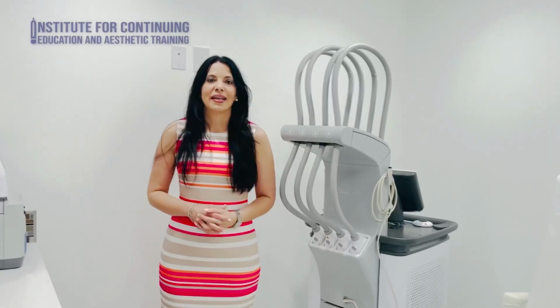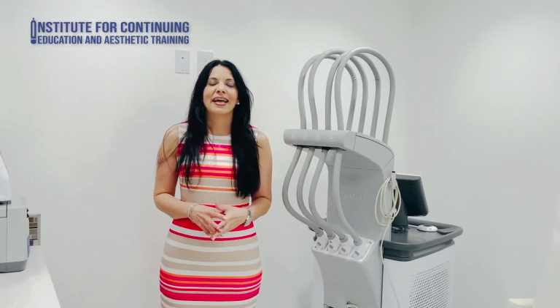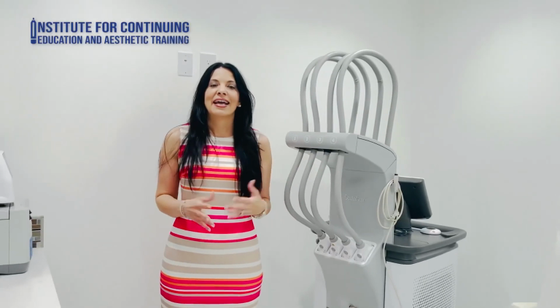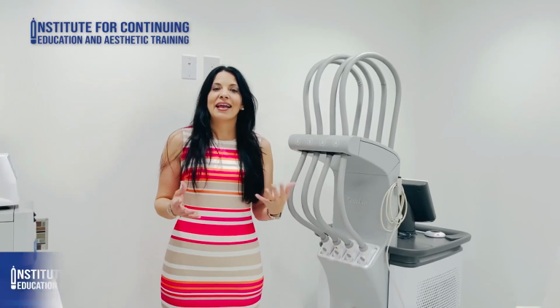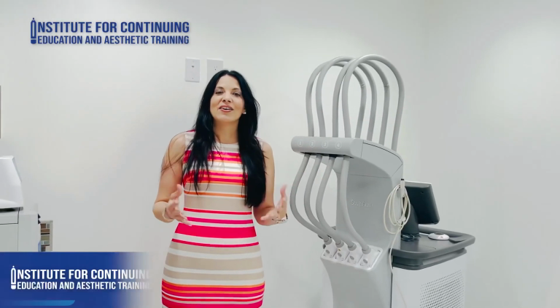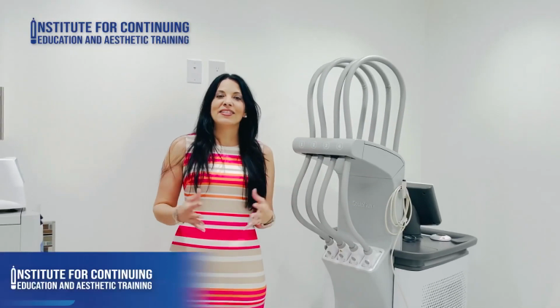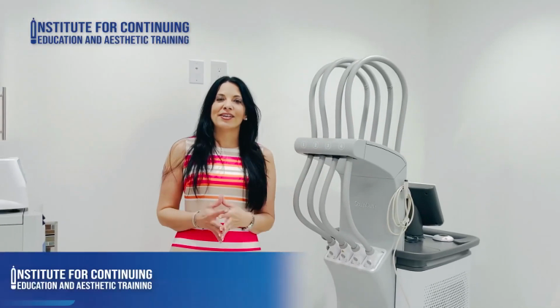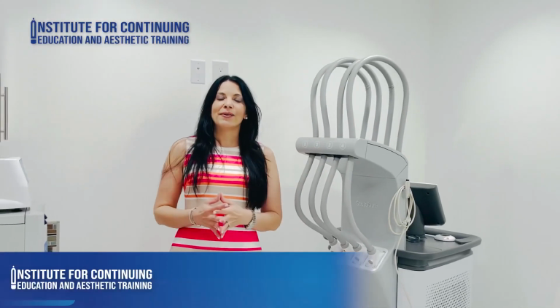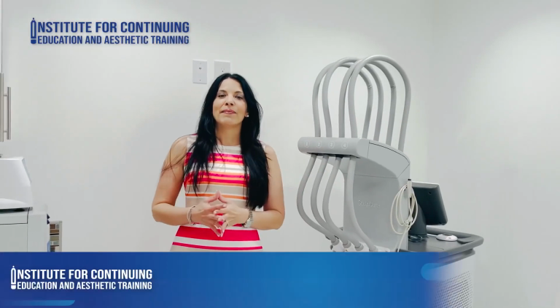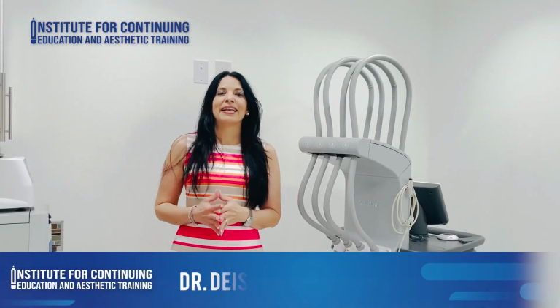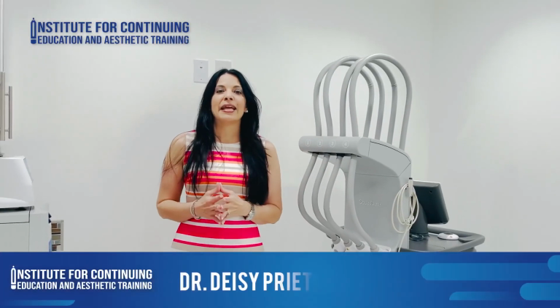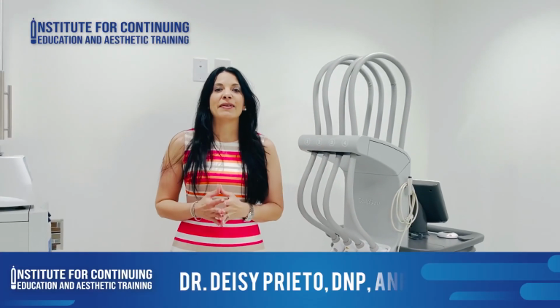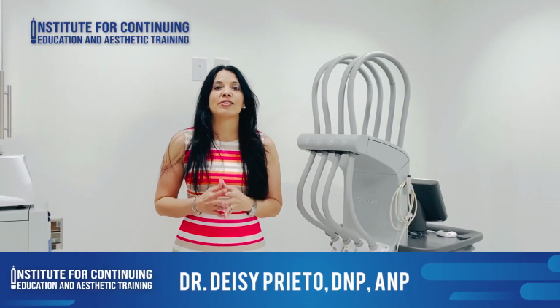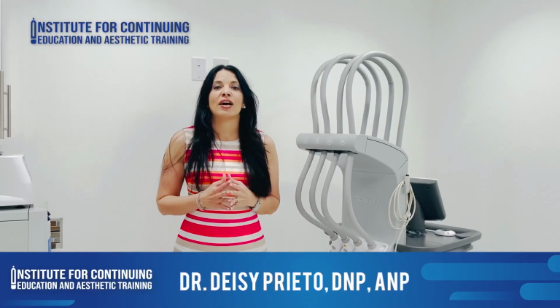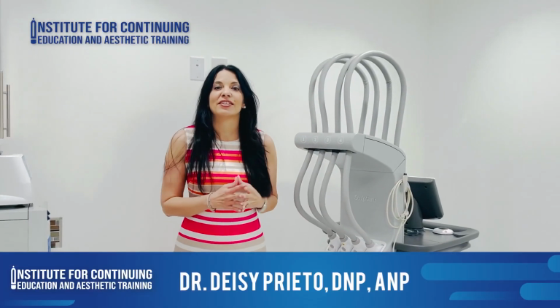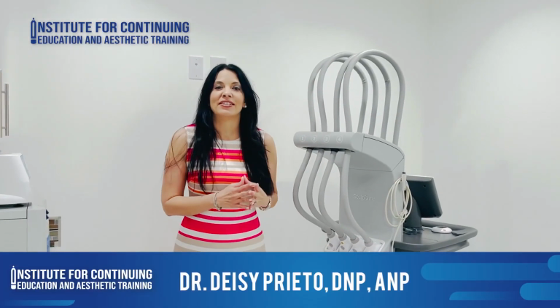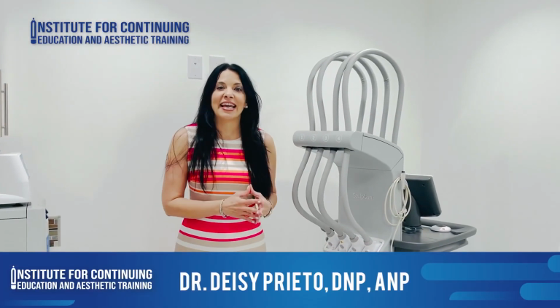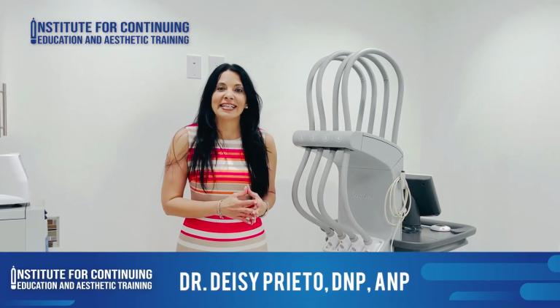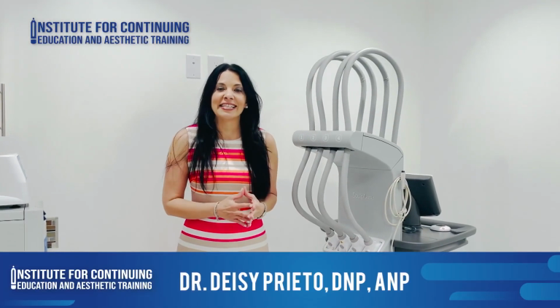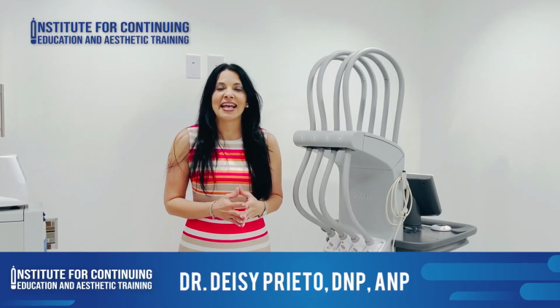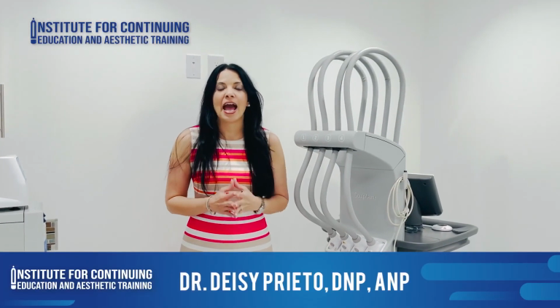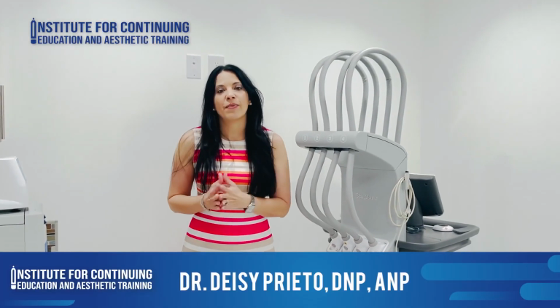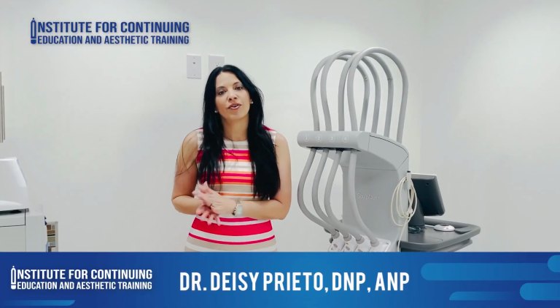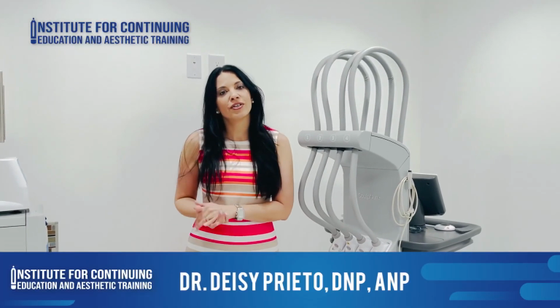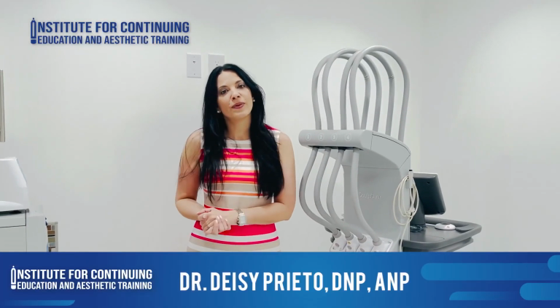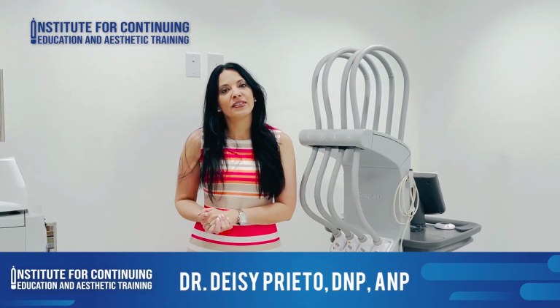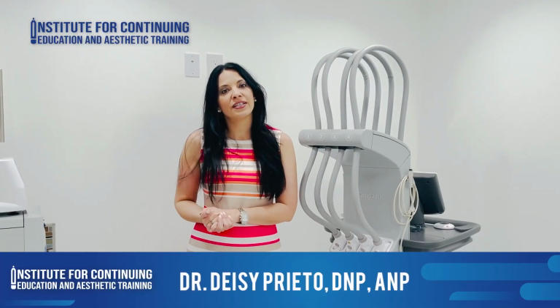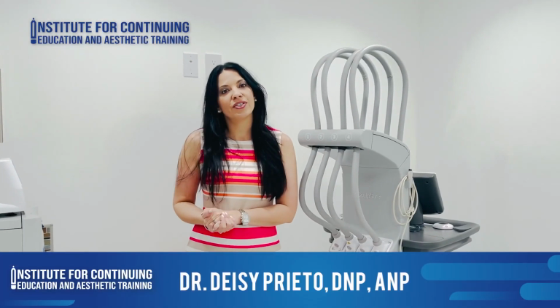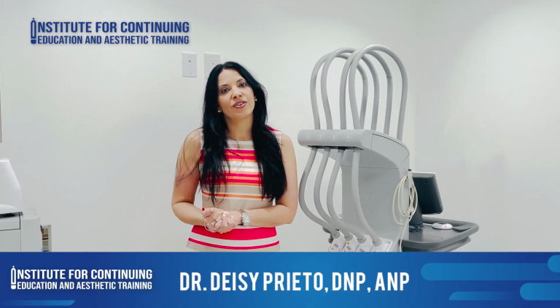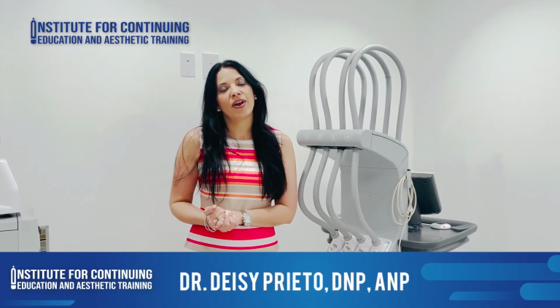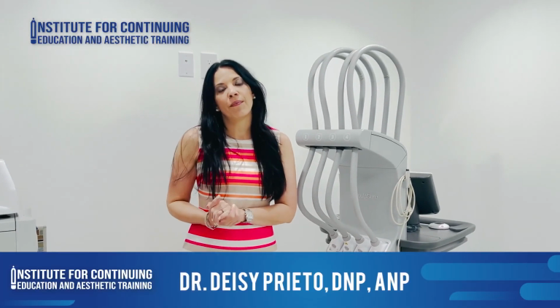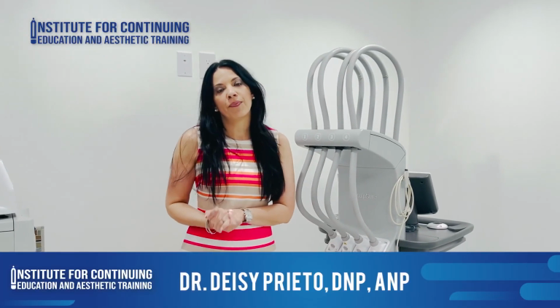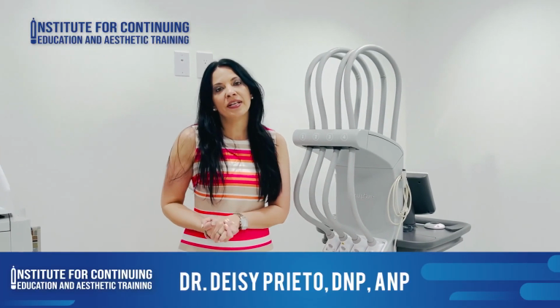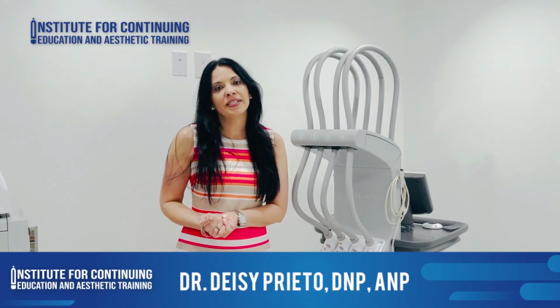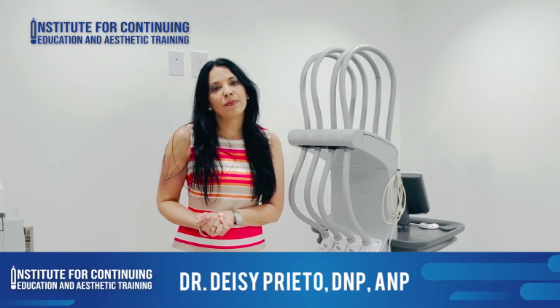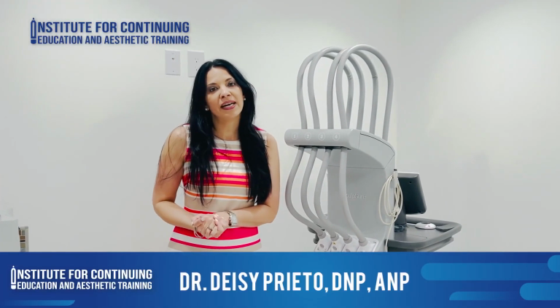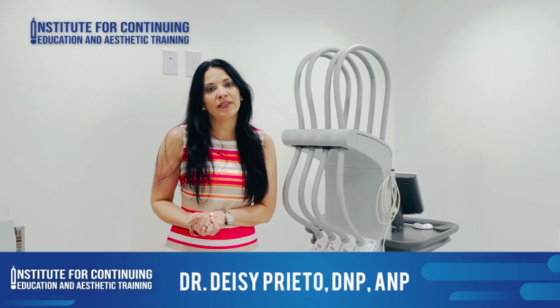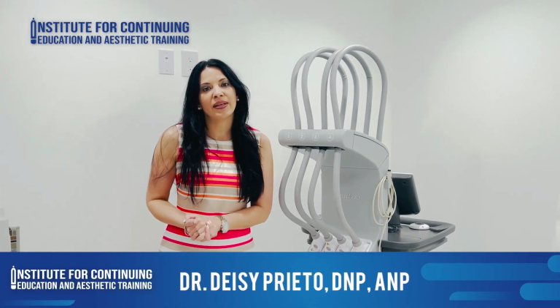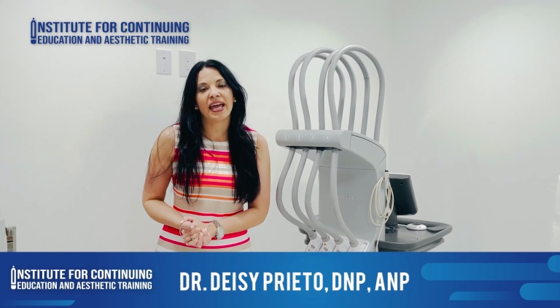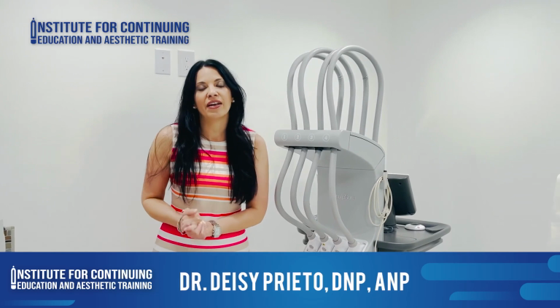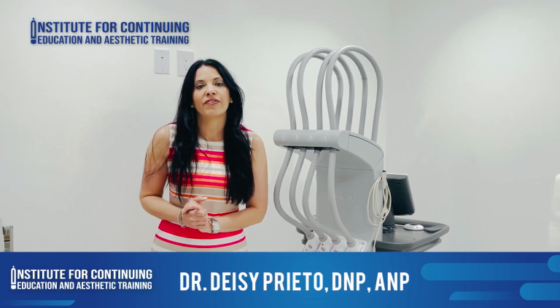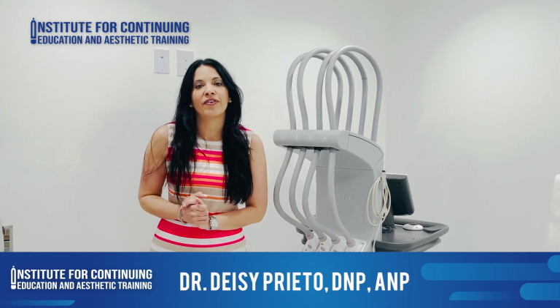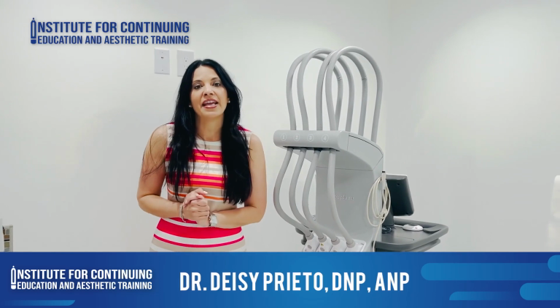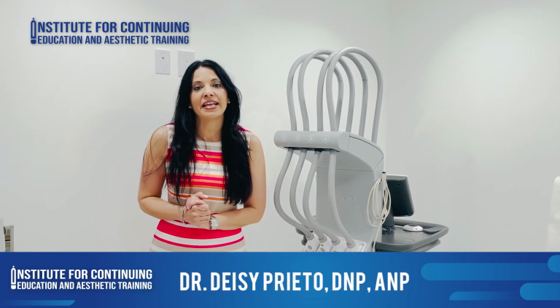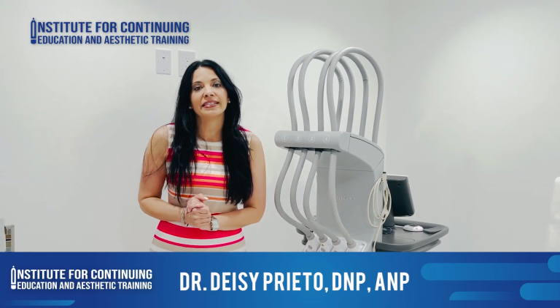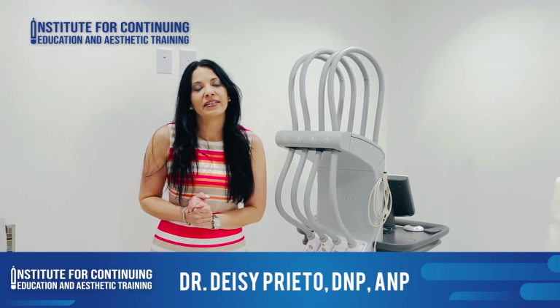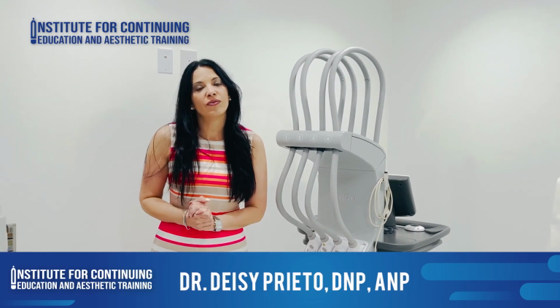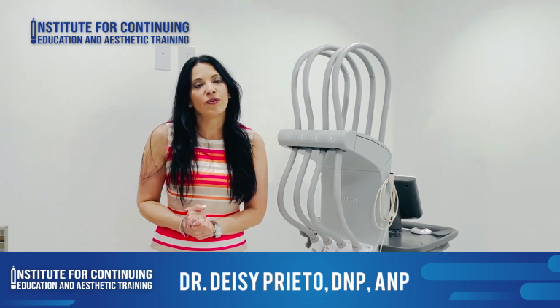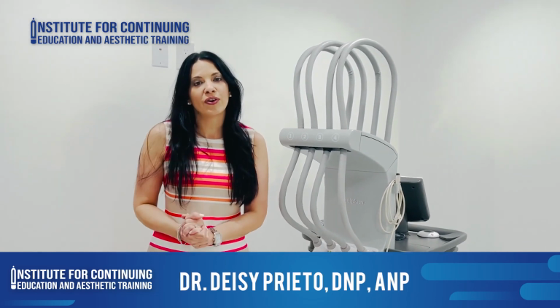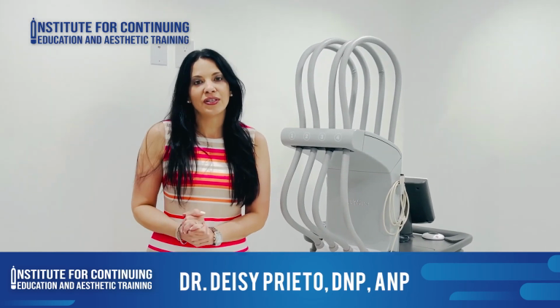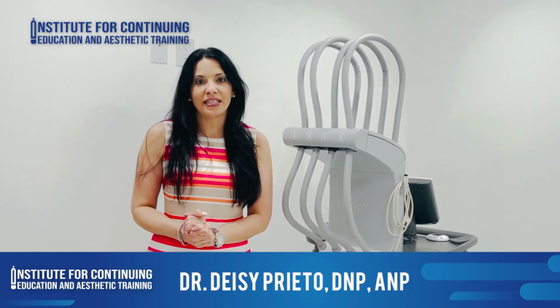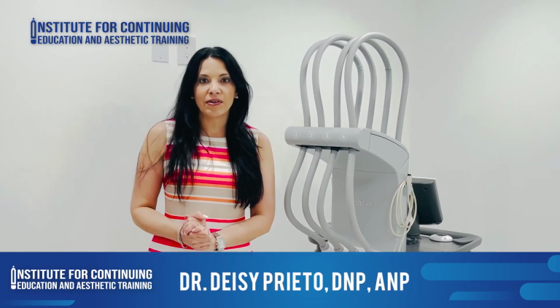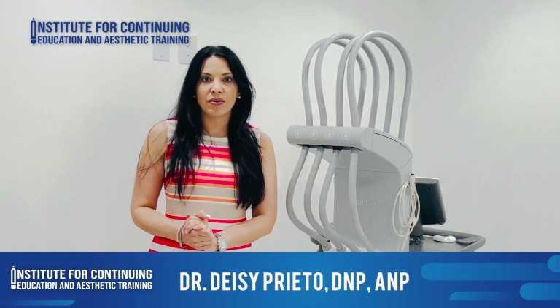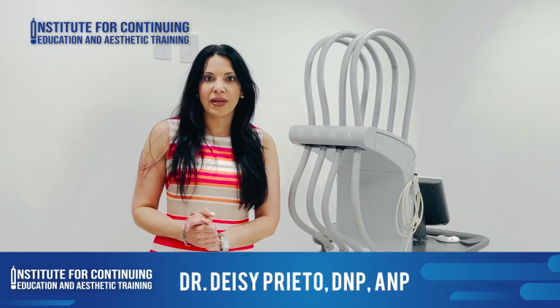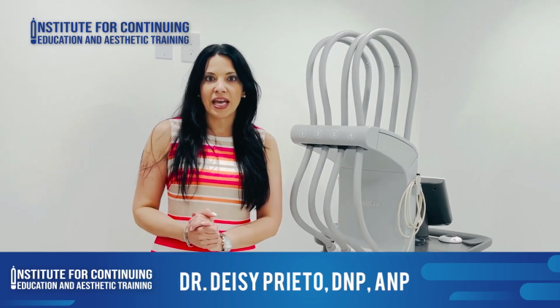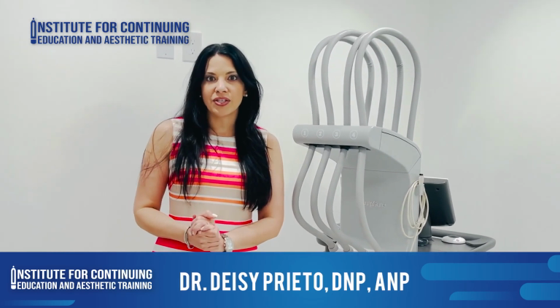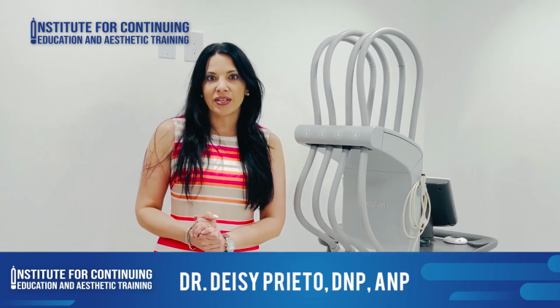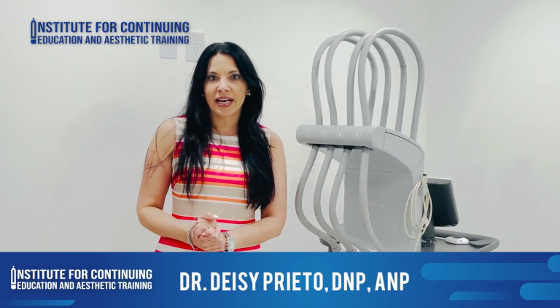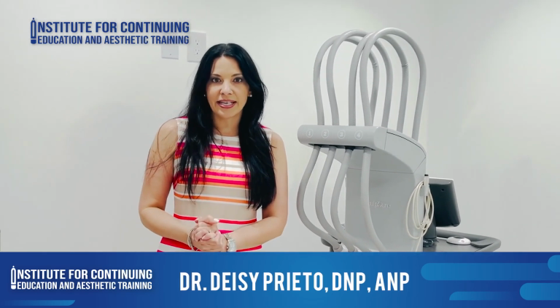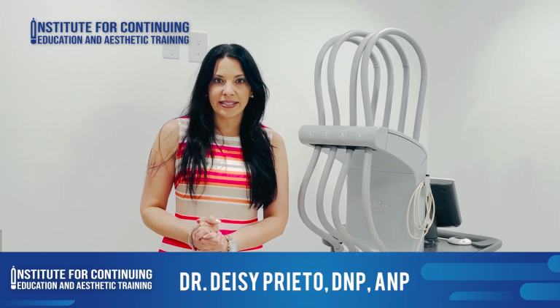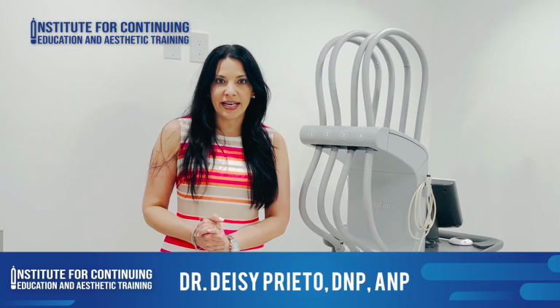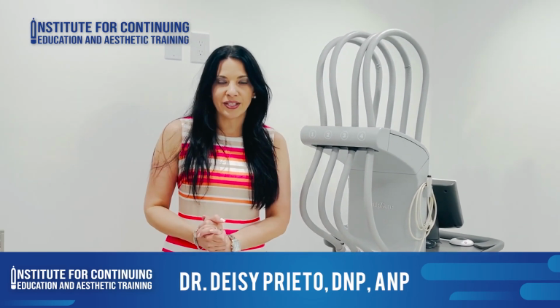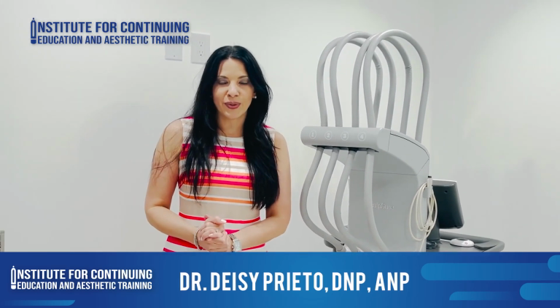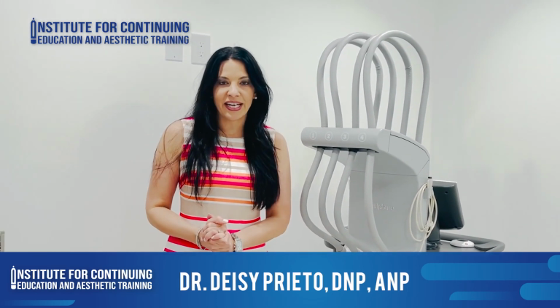Hello there, my name is Dr. Daisy. I'm a nurse practitioner and principal educator for the Institute for Continued Education and Aesthetic Training.